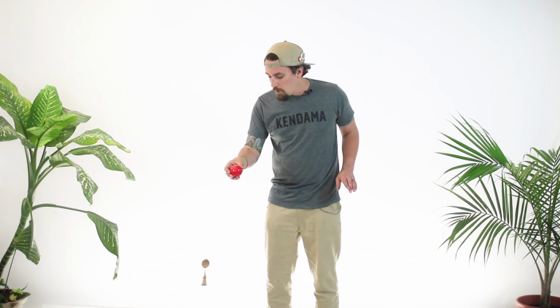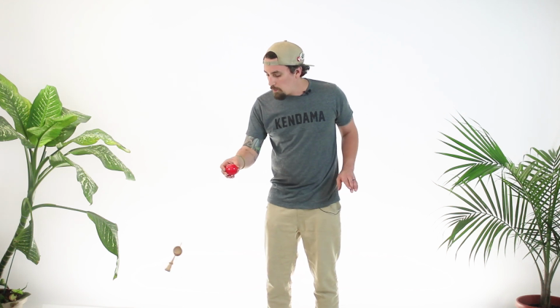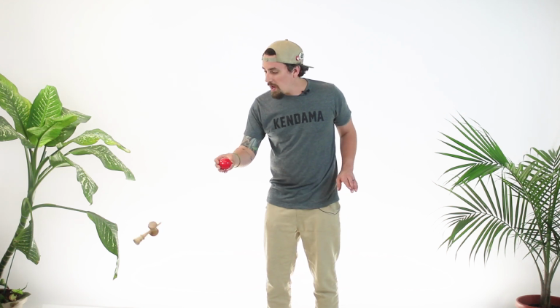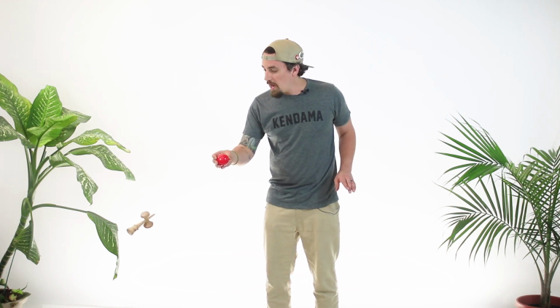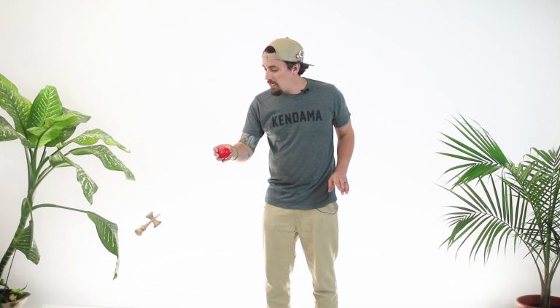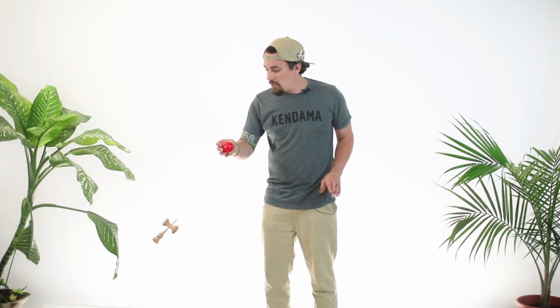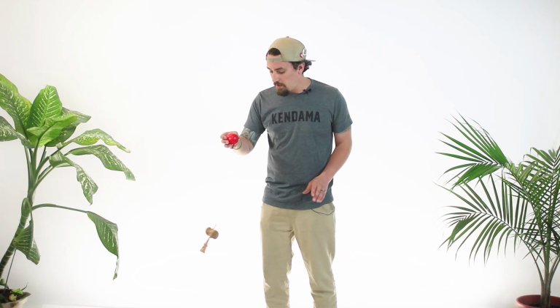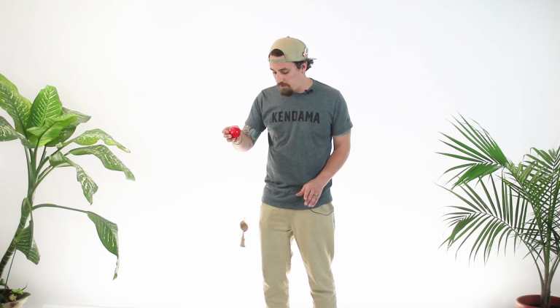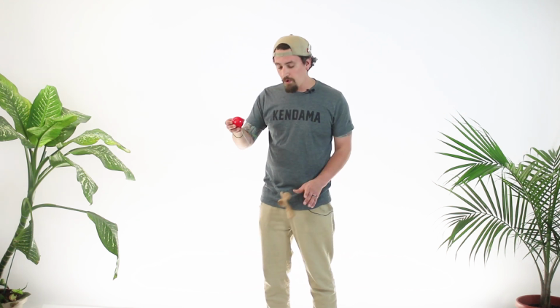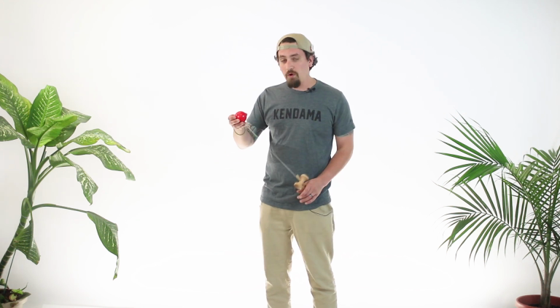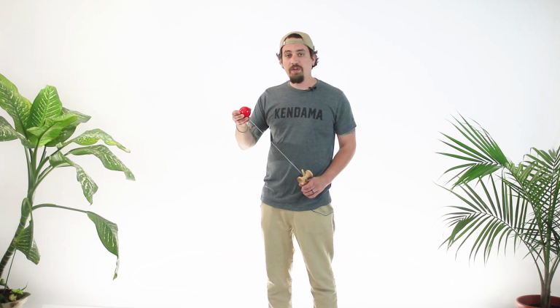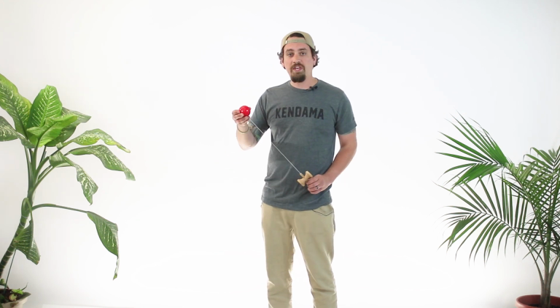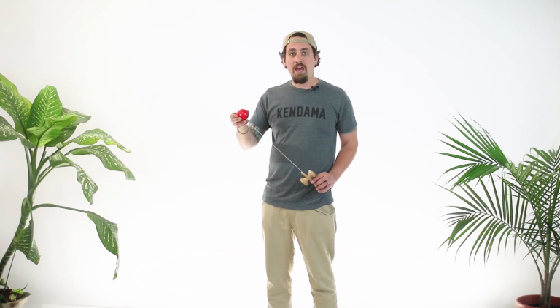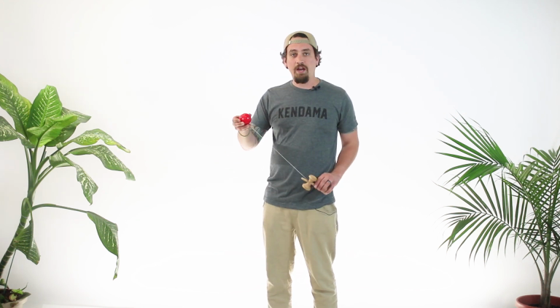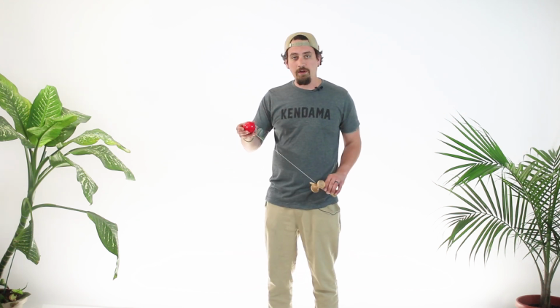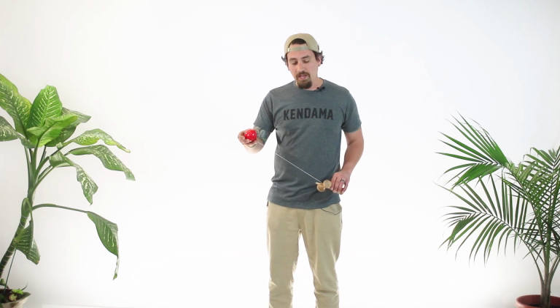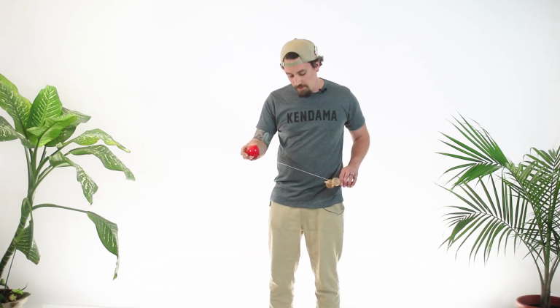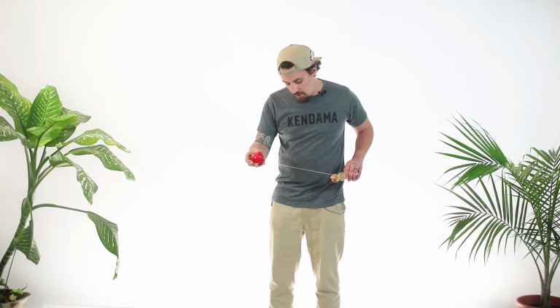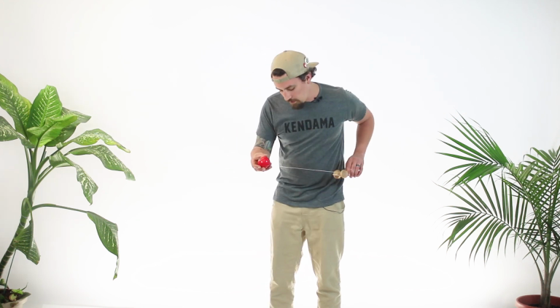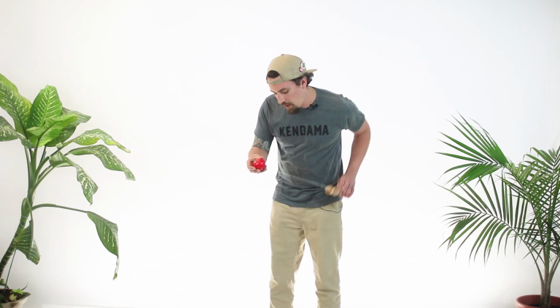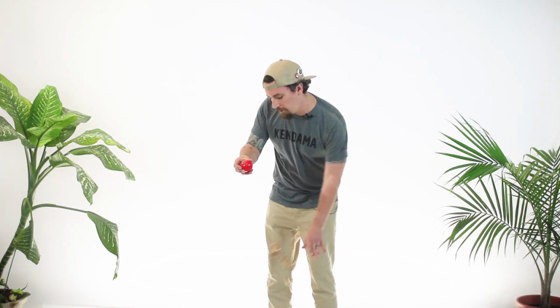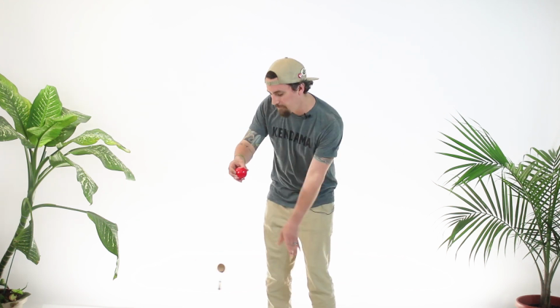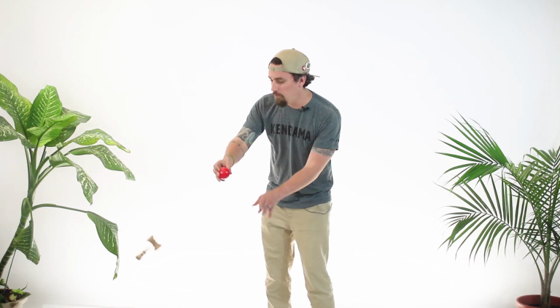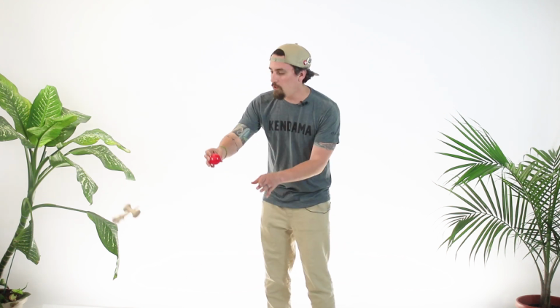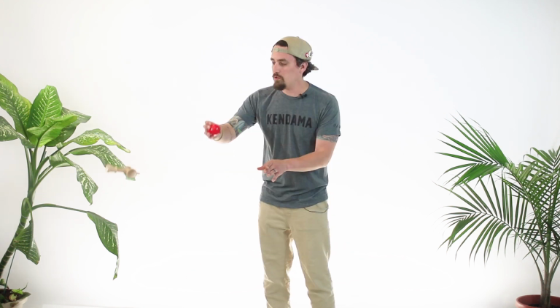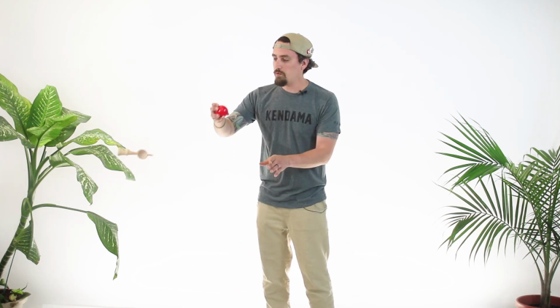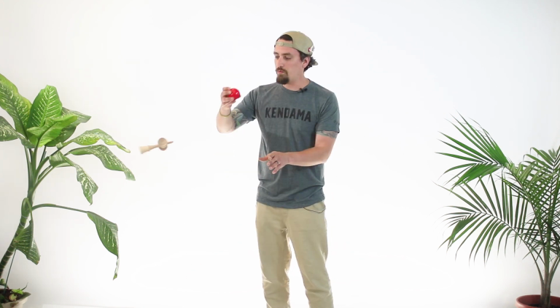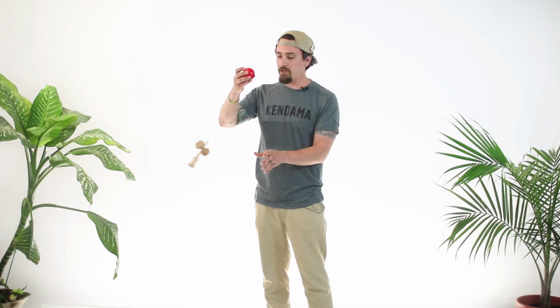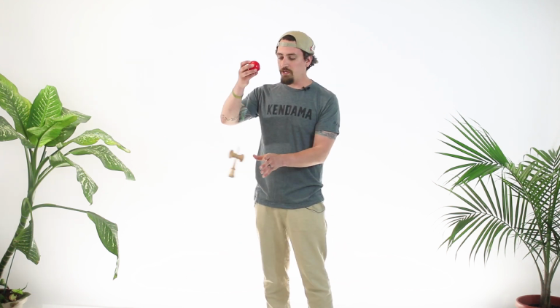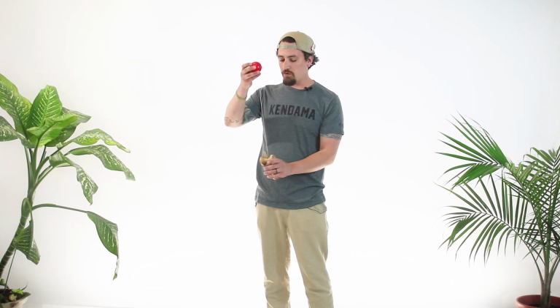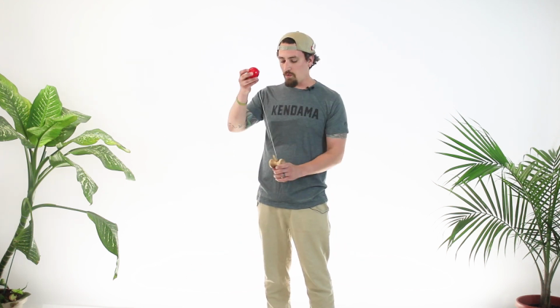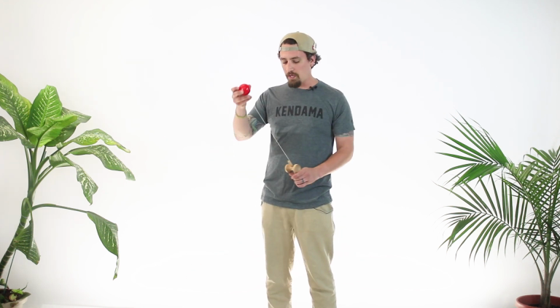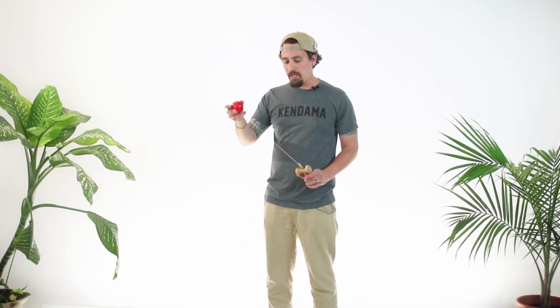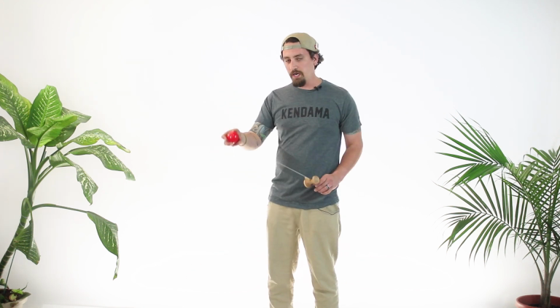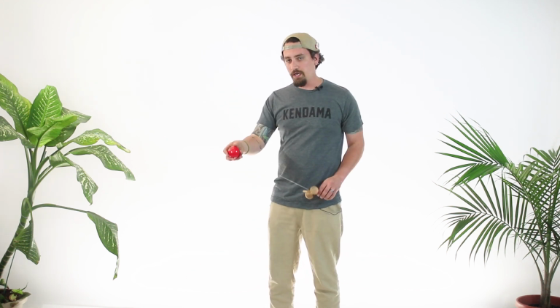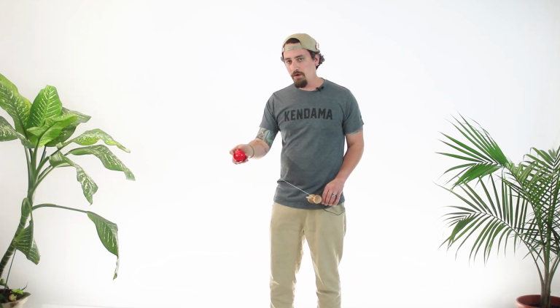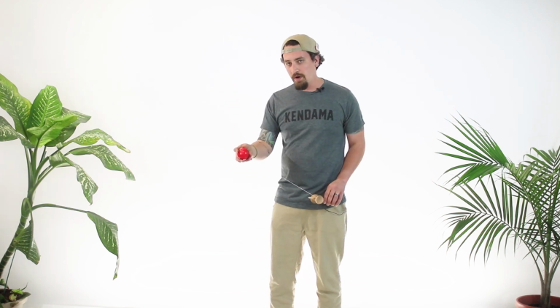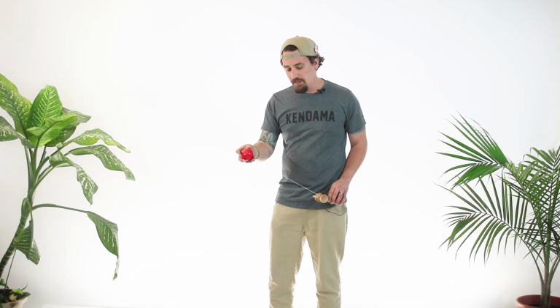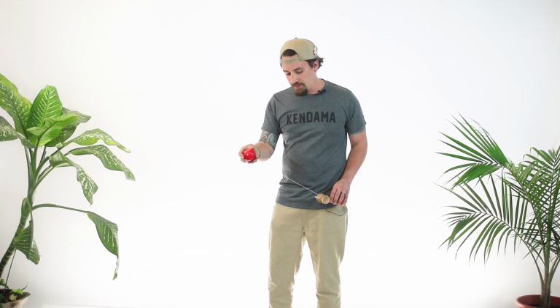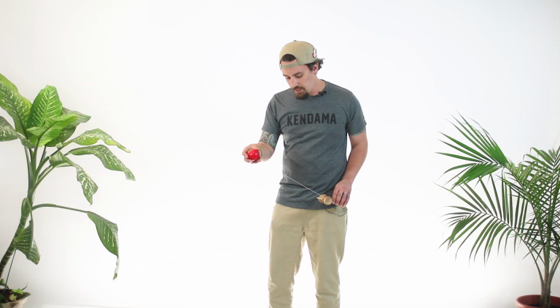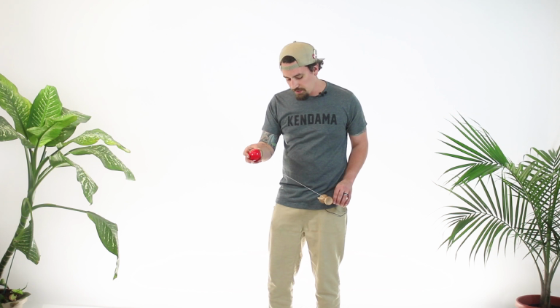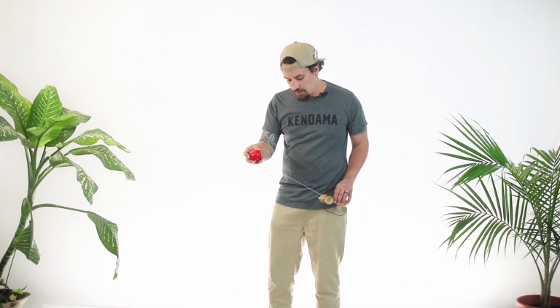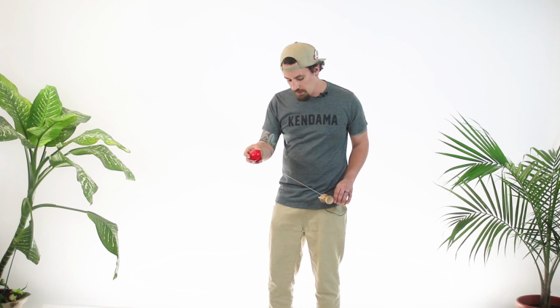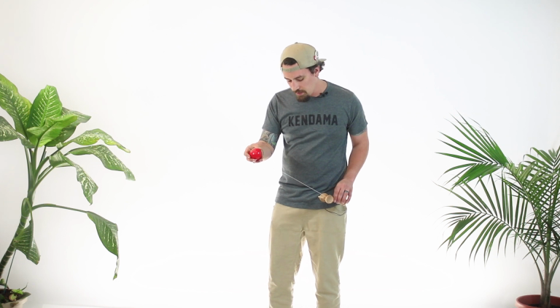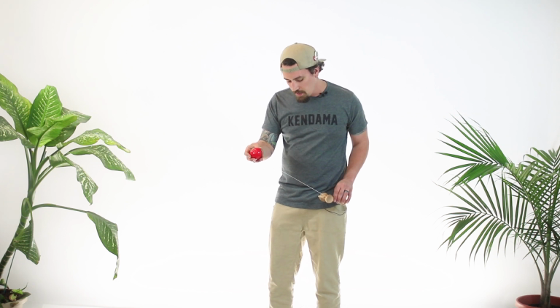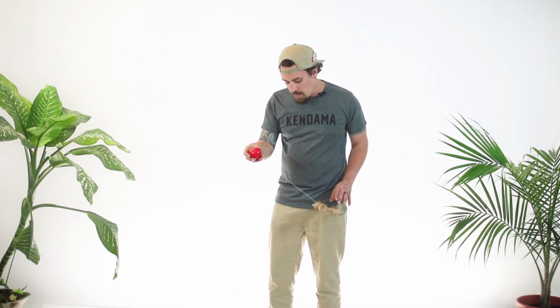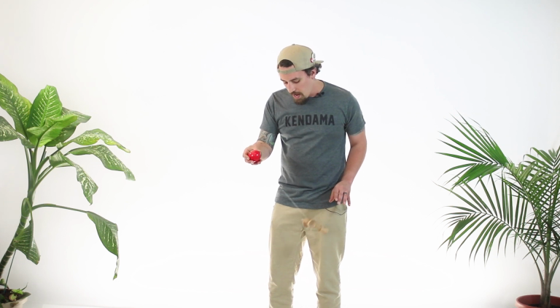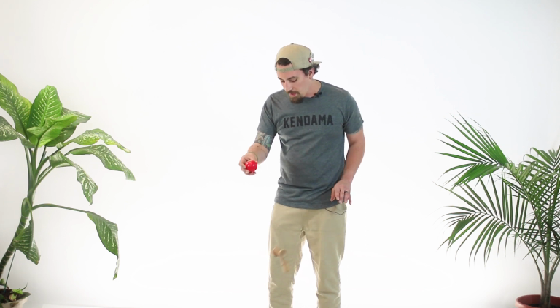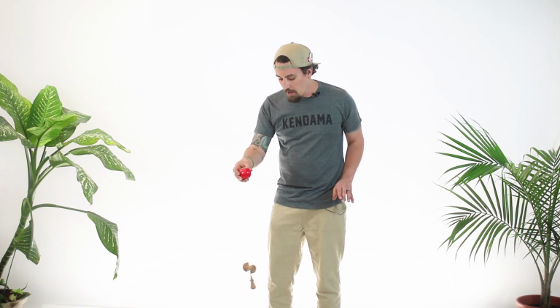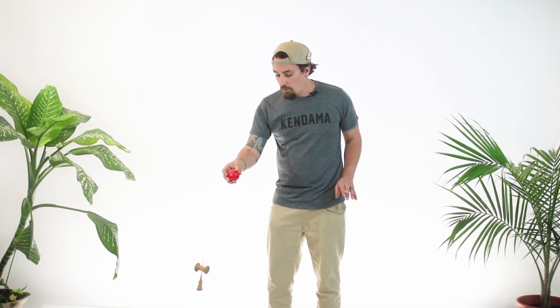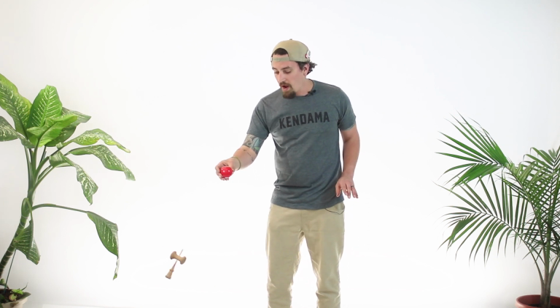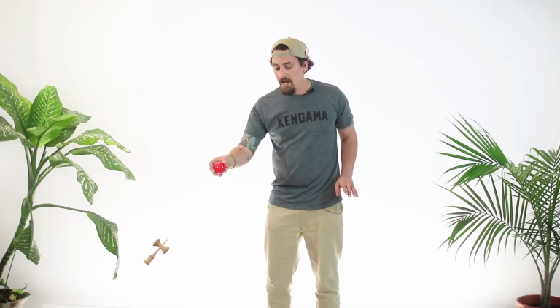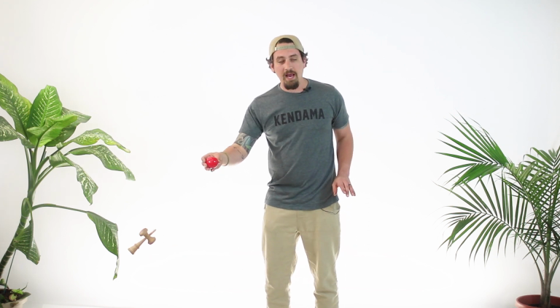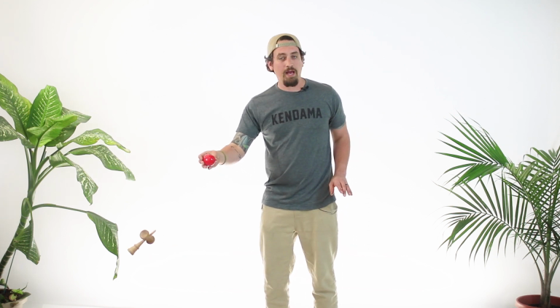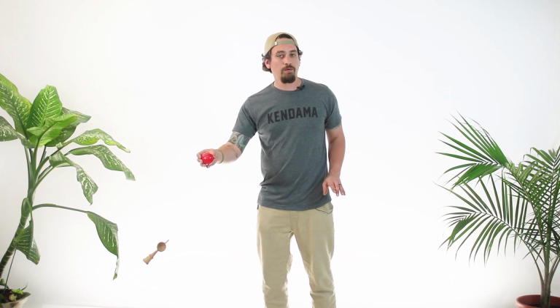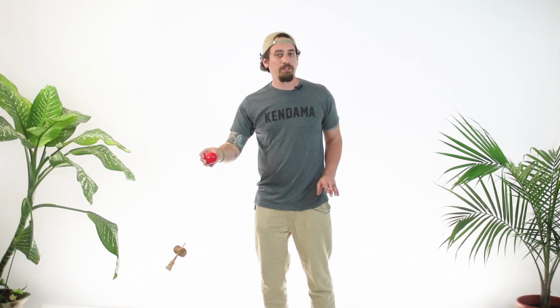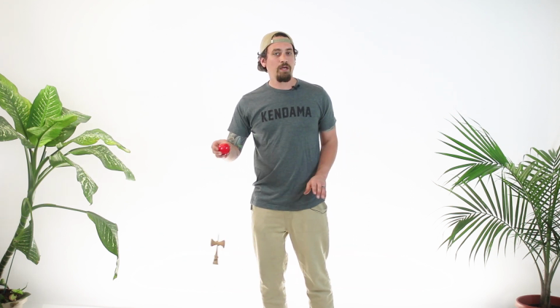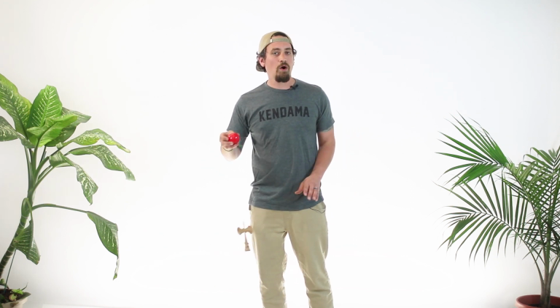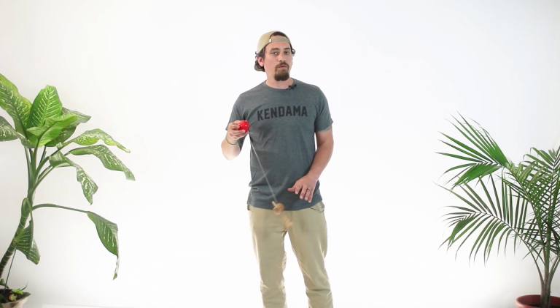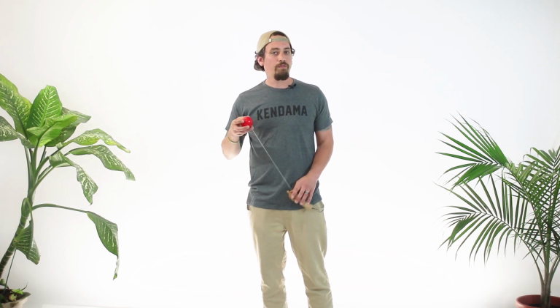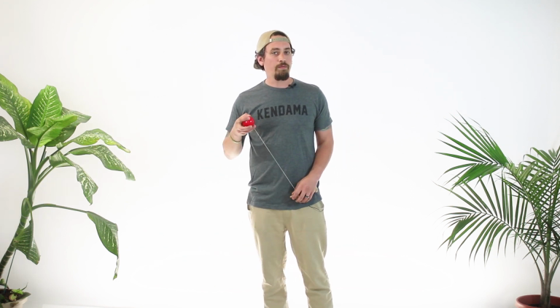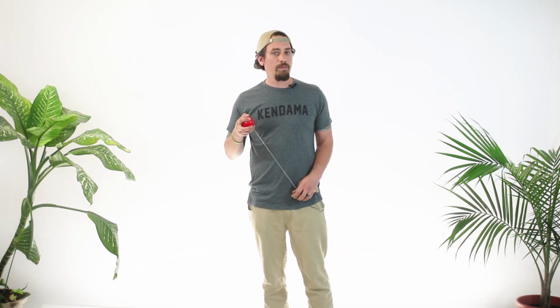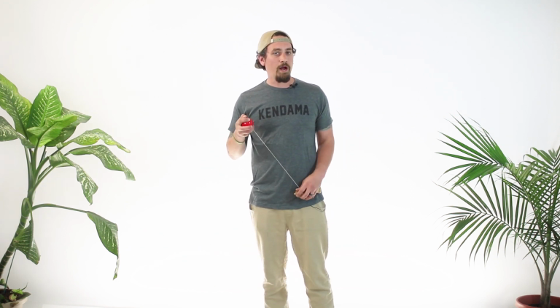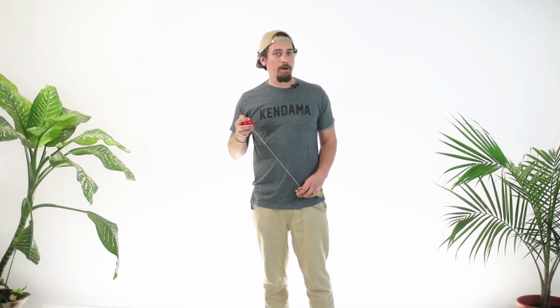We're not here to throw the can or give it a lot of force. We really just want to let it go nice and easy, and then our right hand will take over from there.